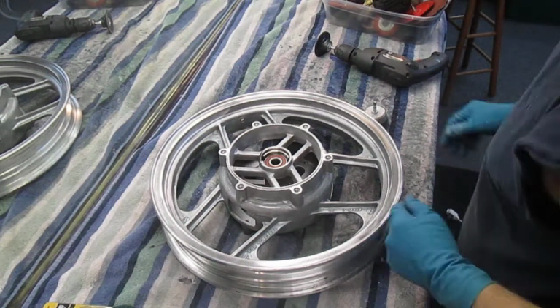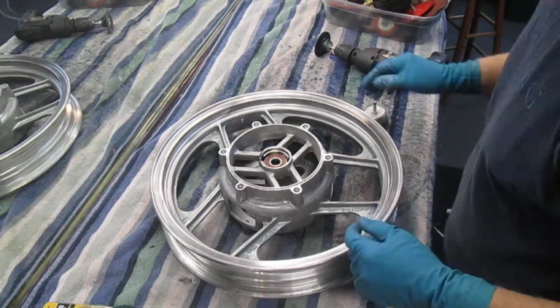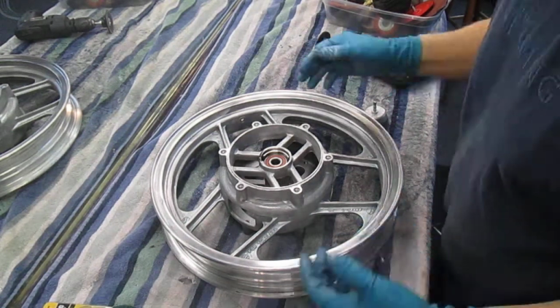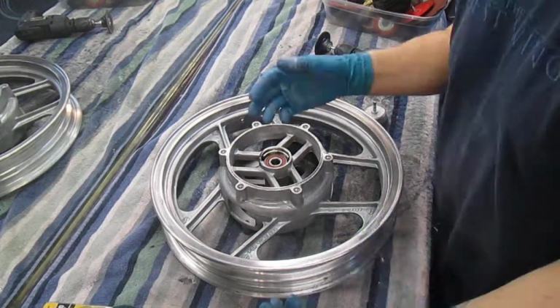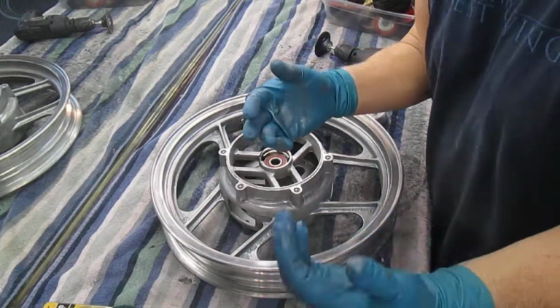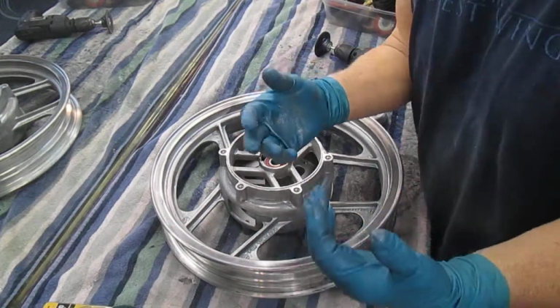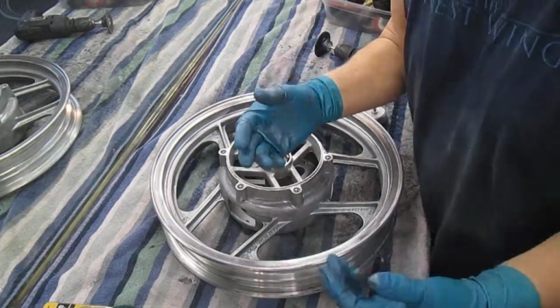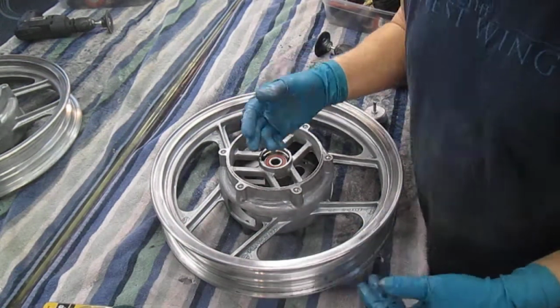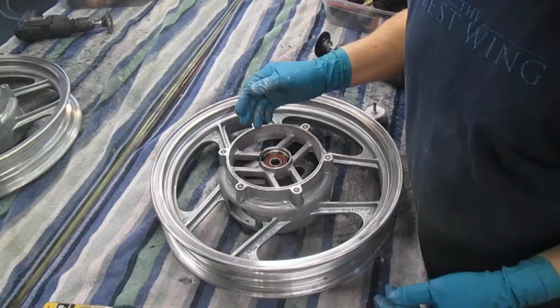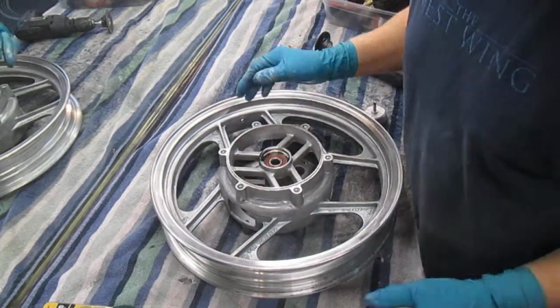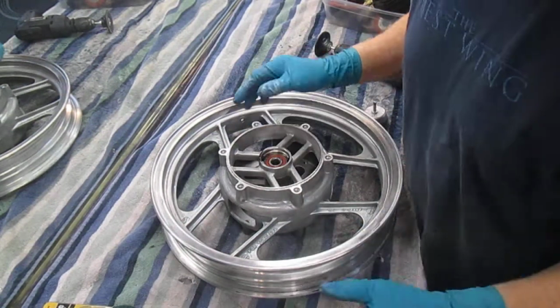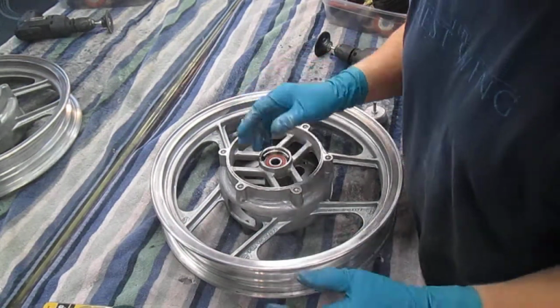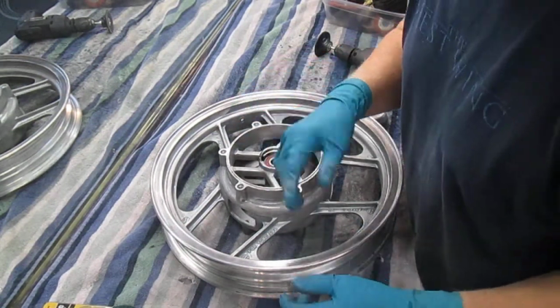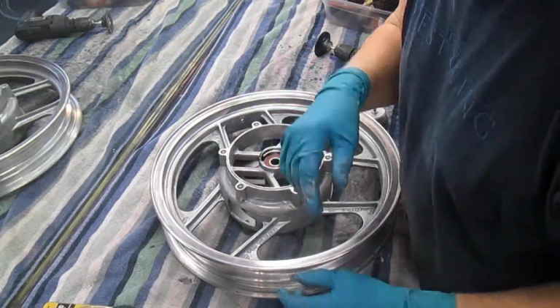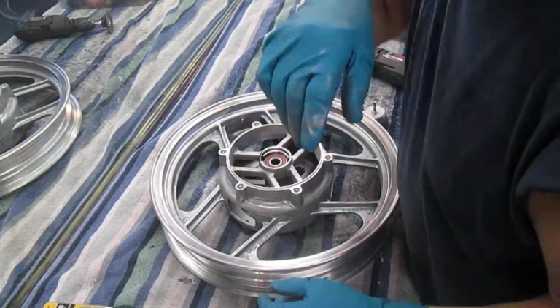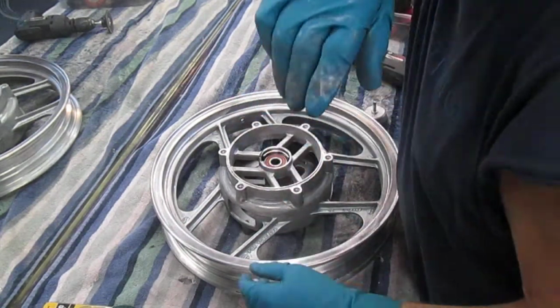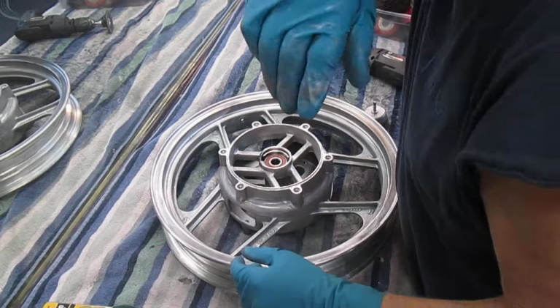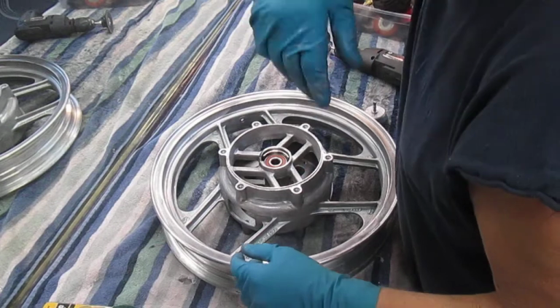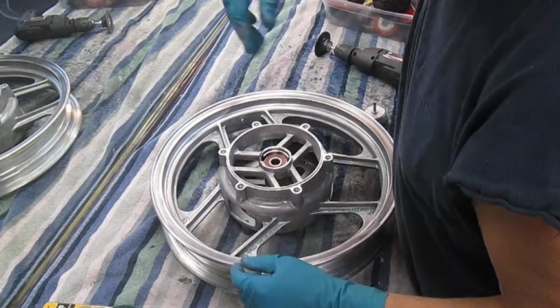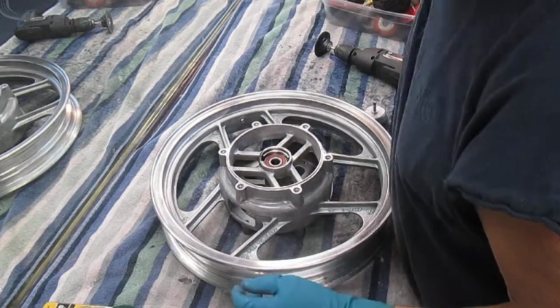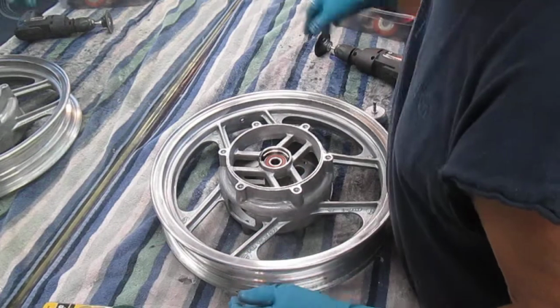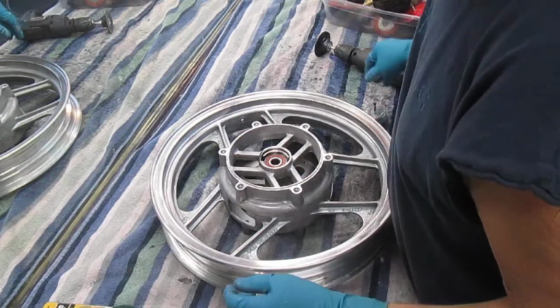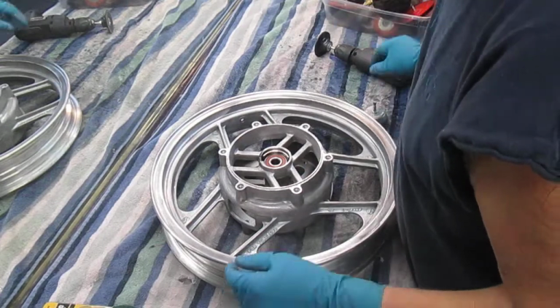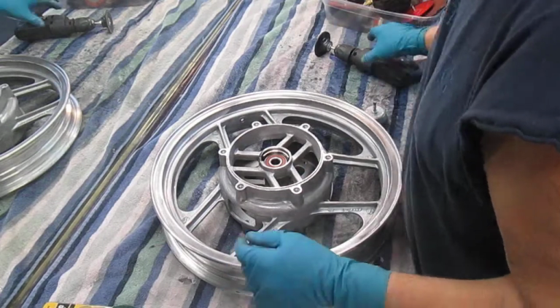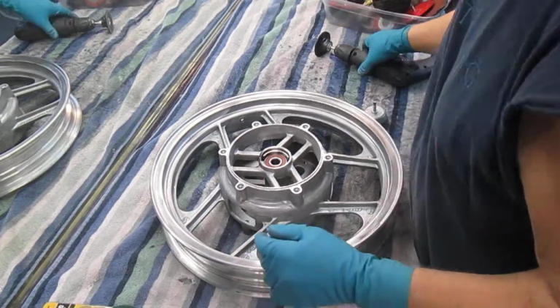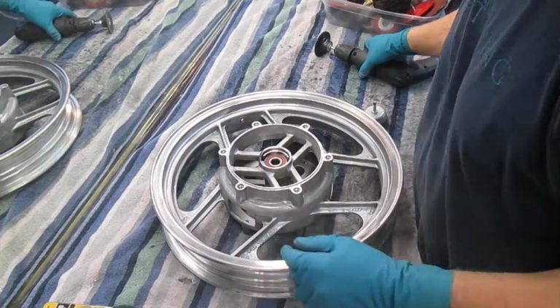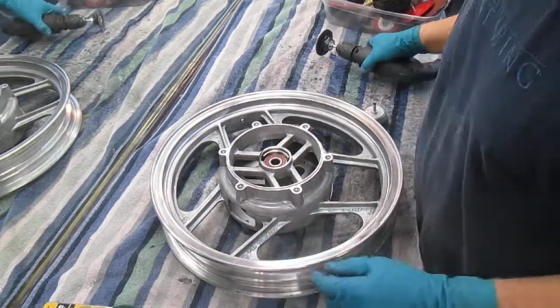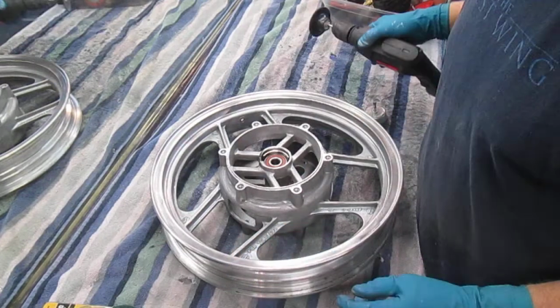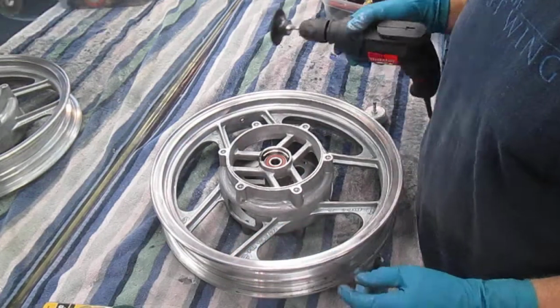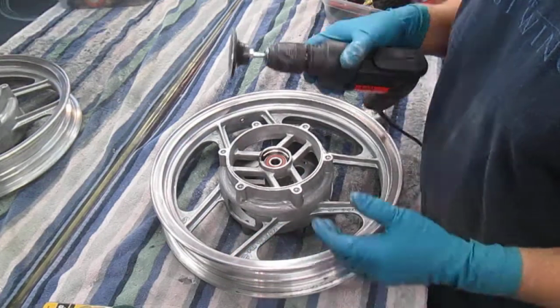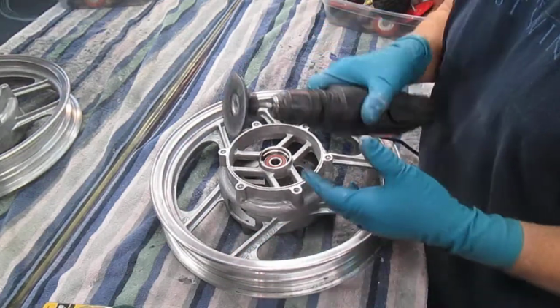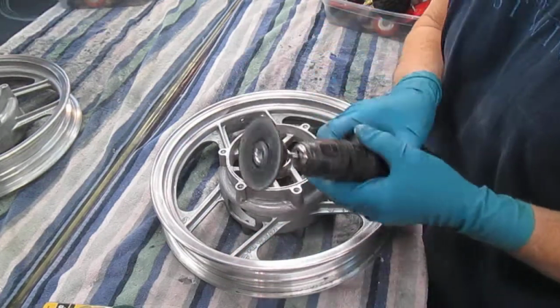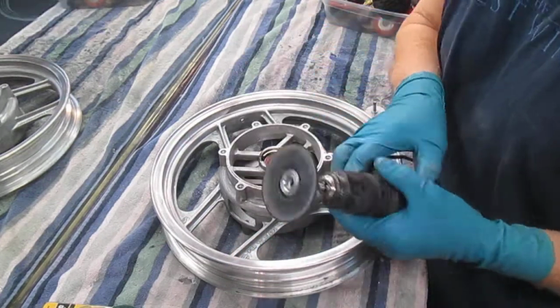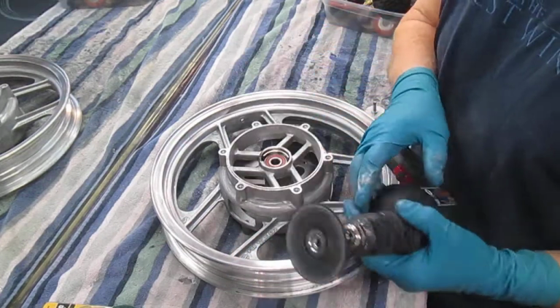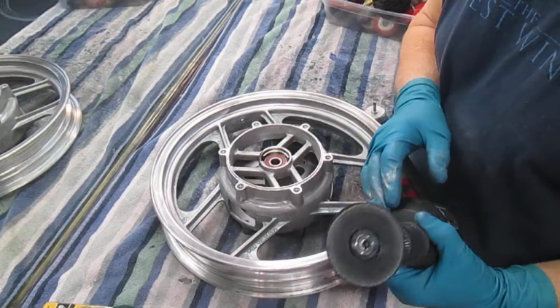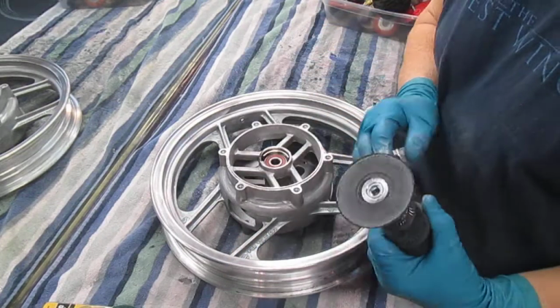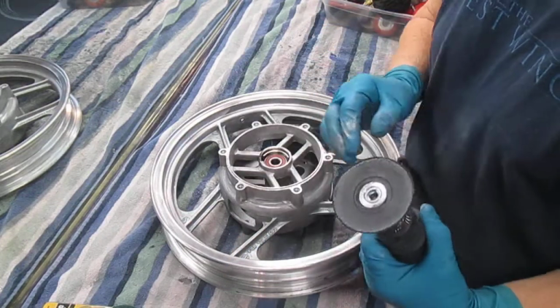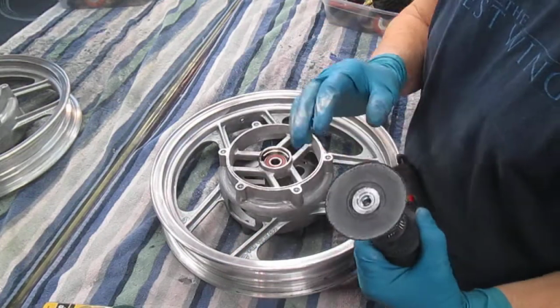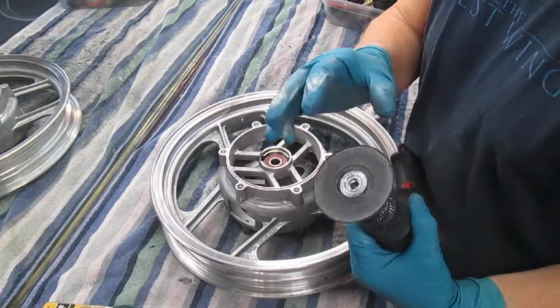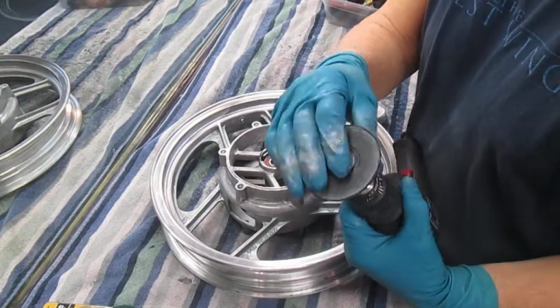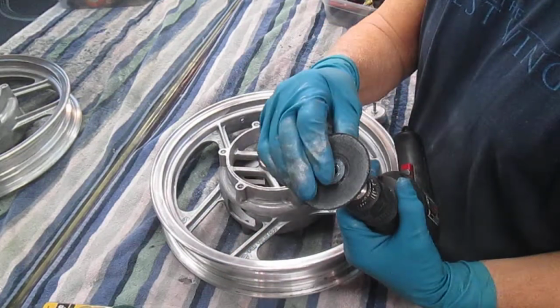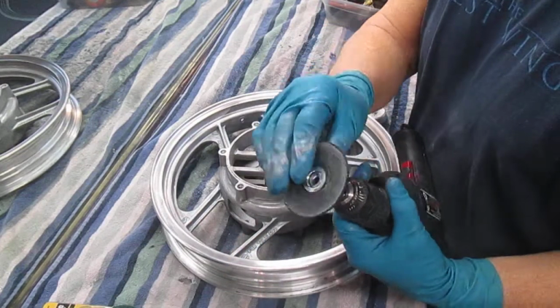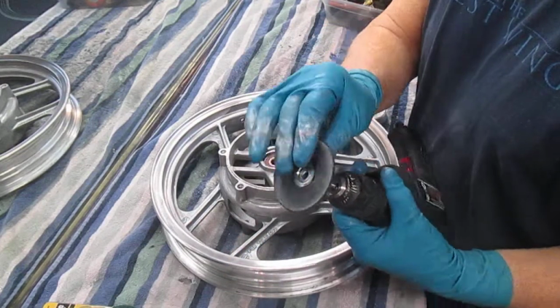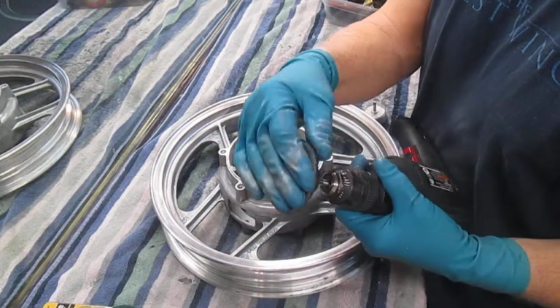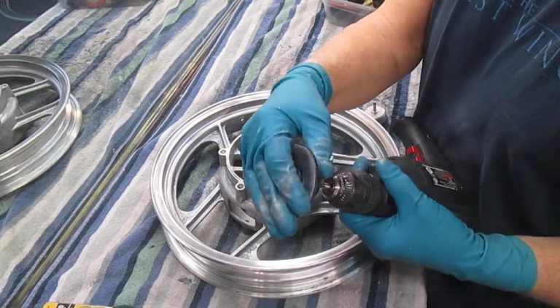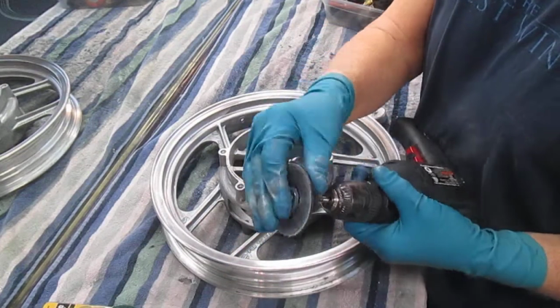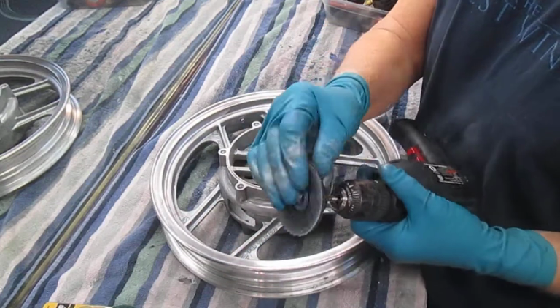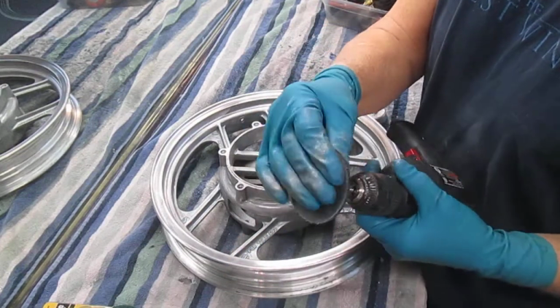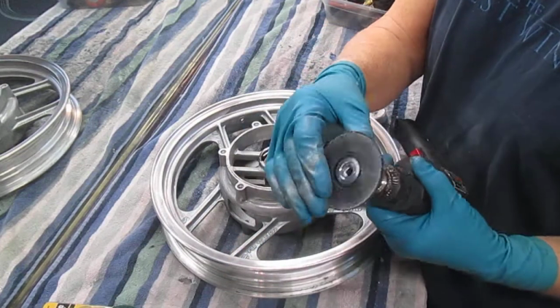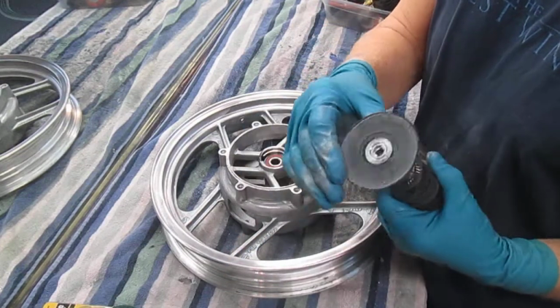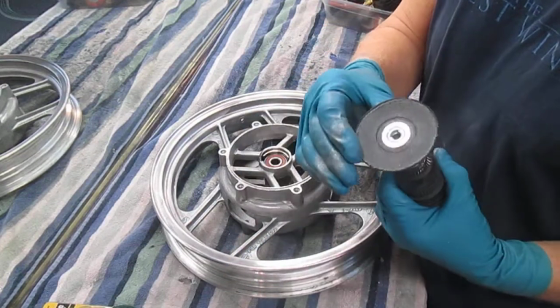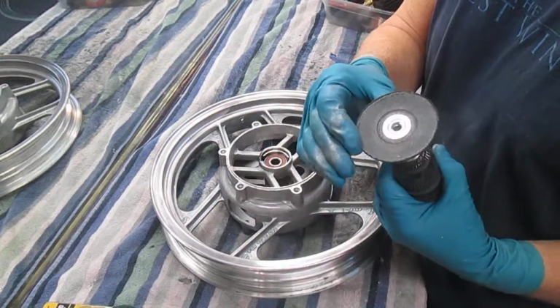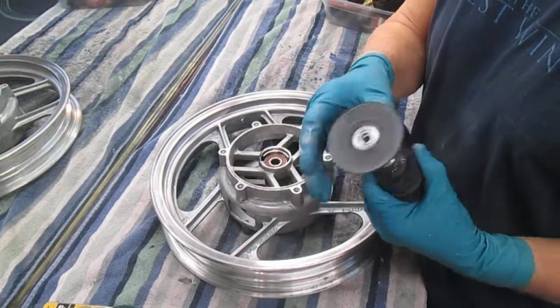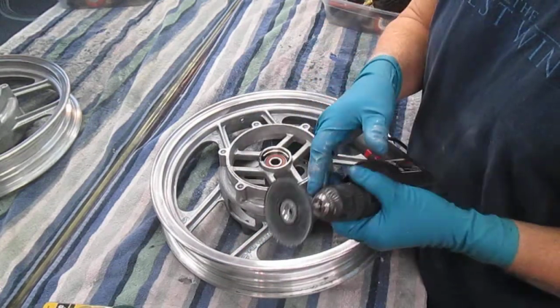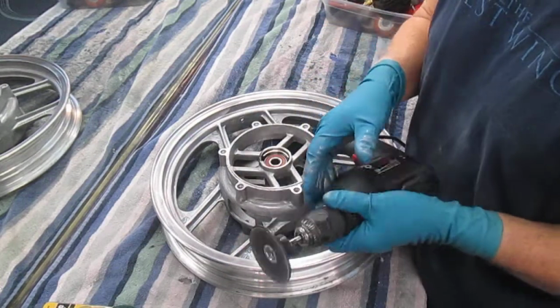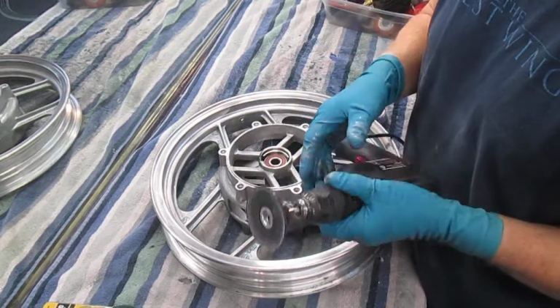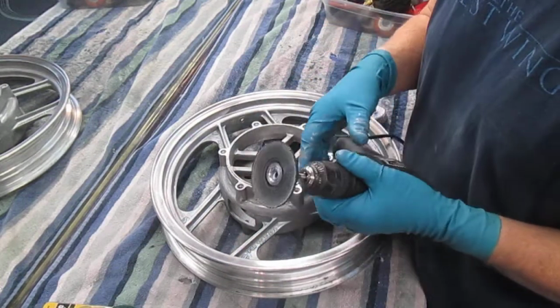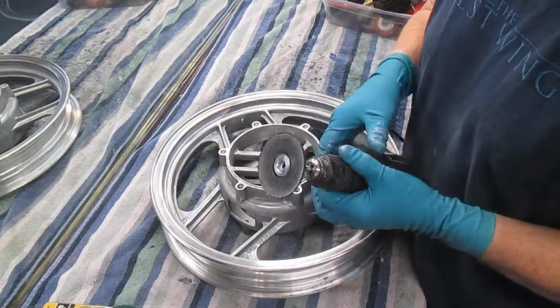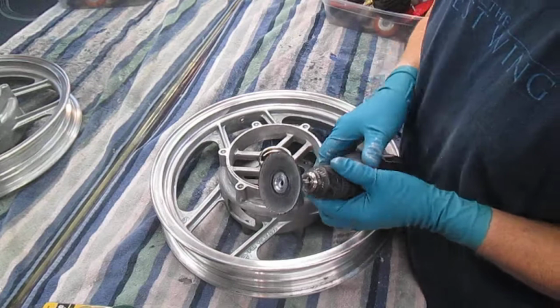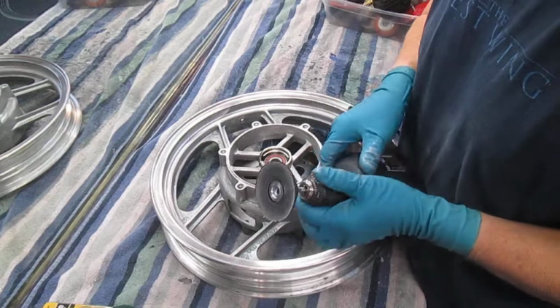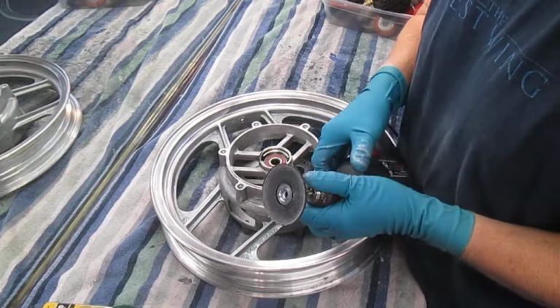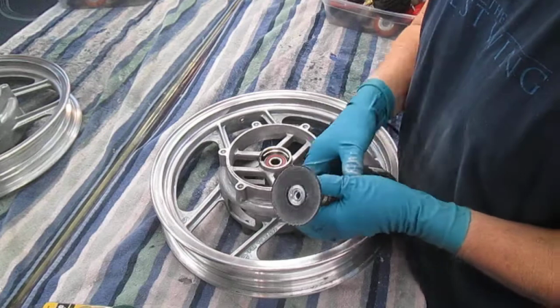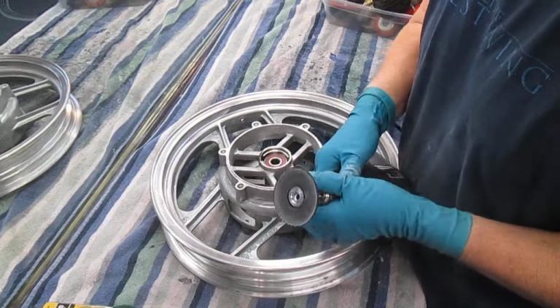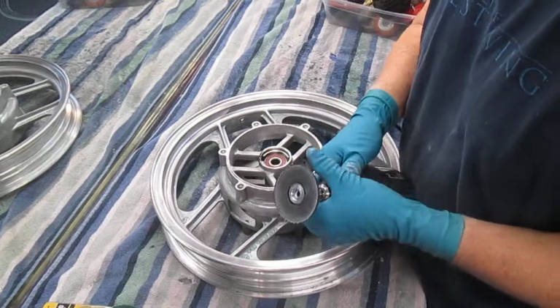I wanted to share a nice little tip — this is a really good one. This is the little thing you can buy from Harbor Freight, a little mandrel.